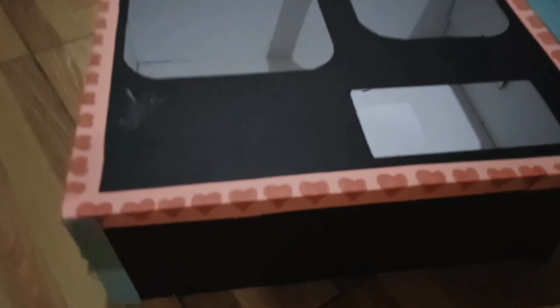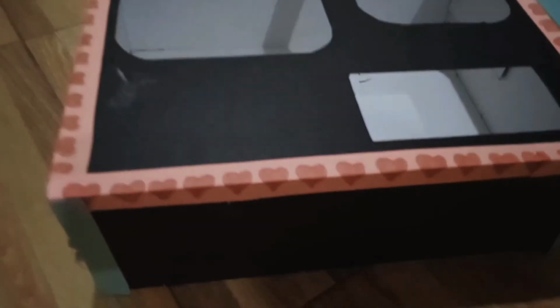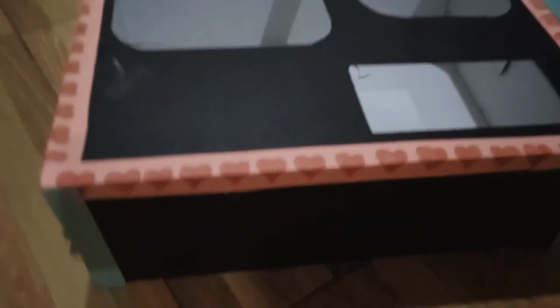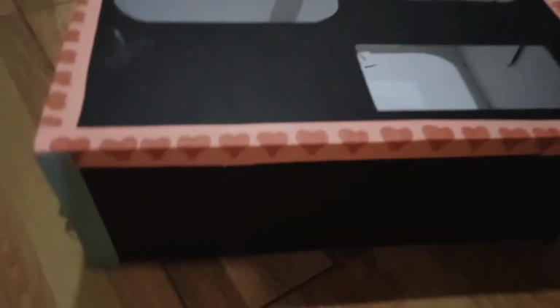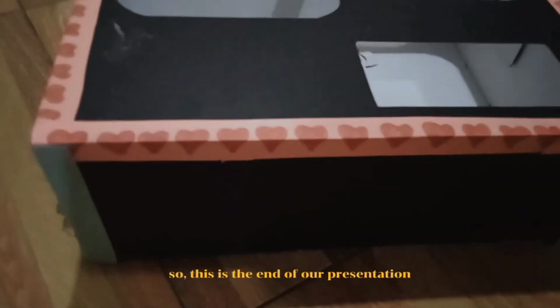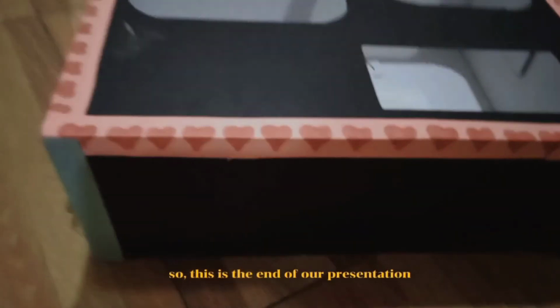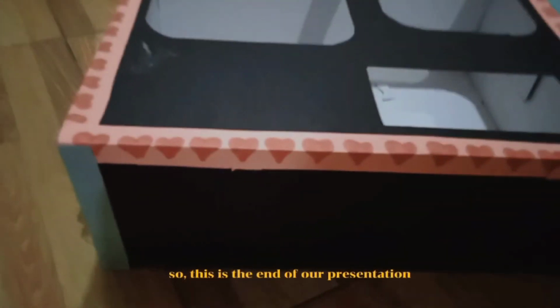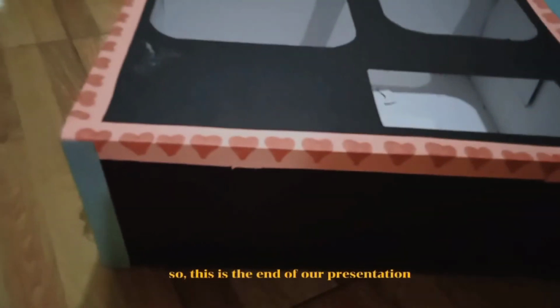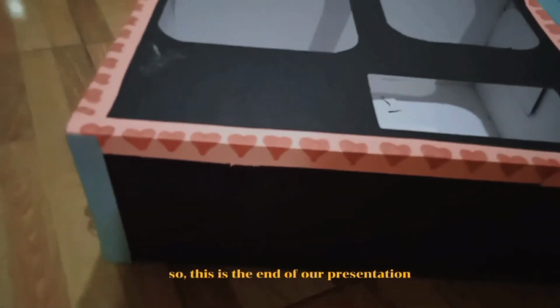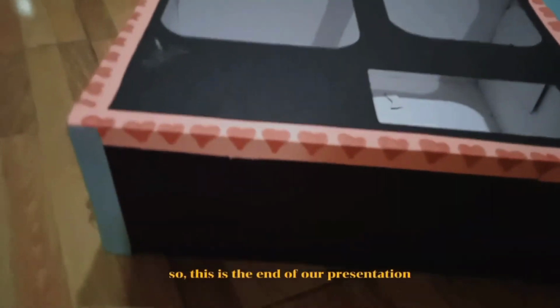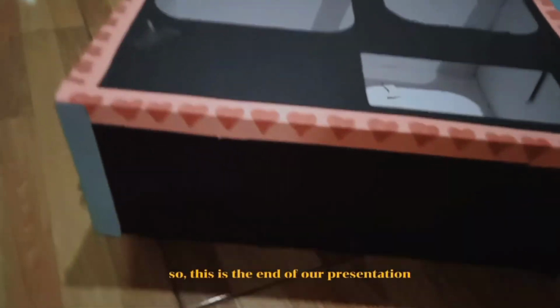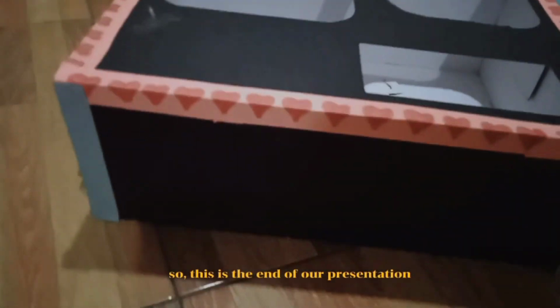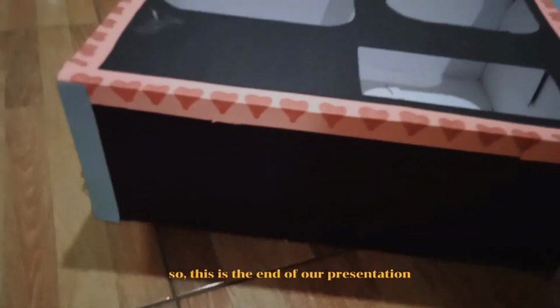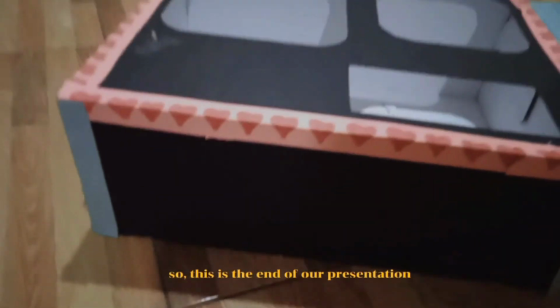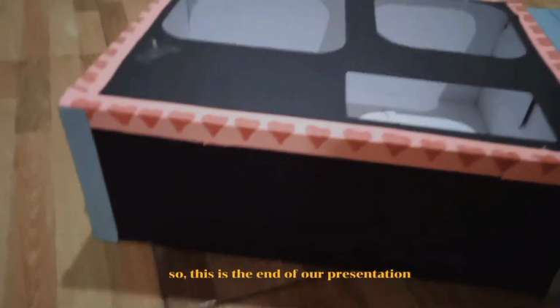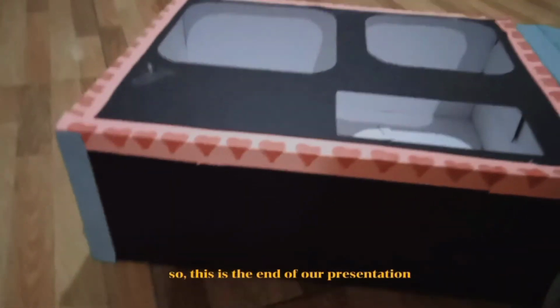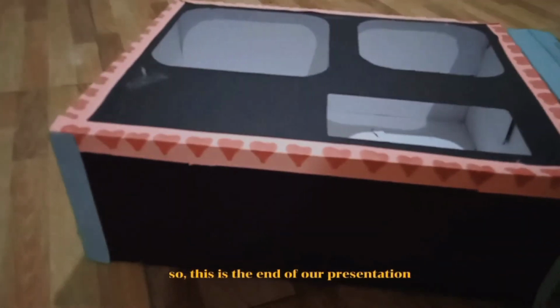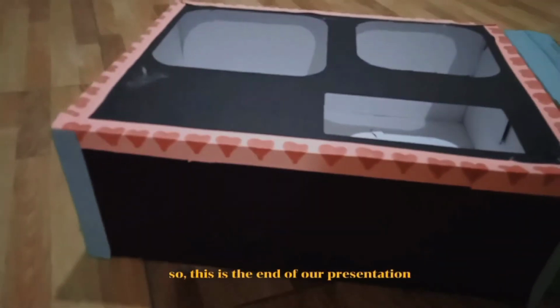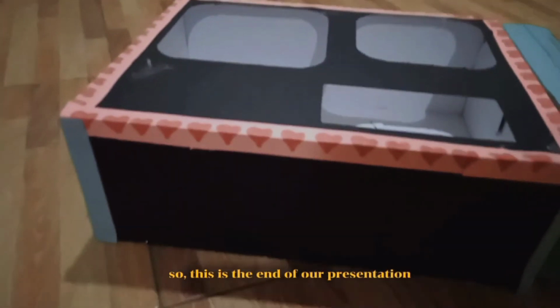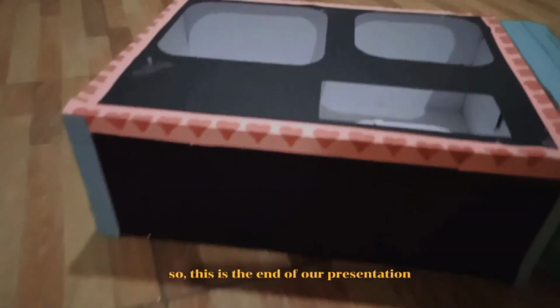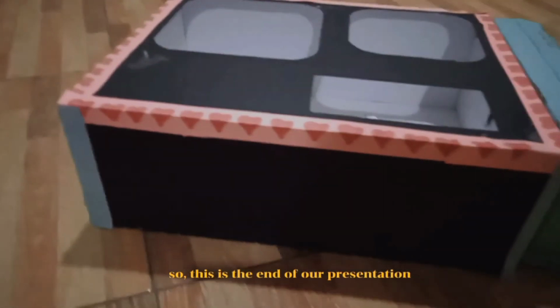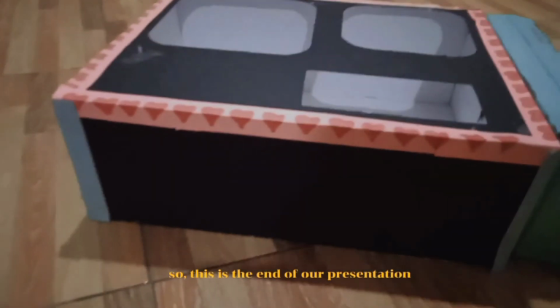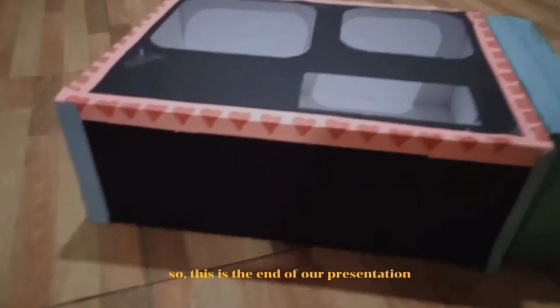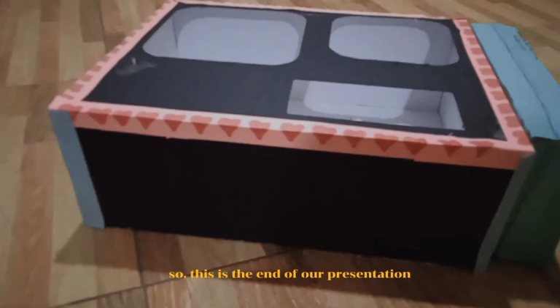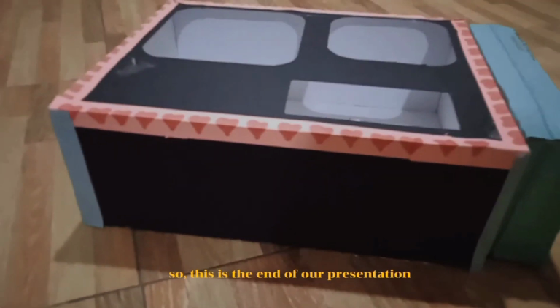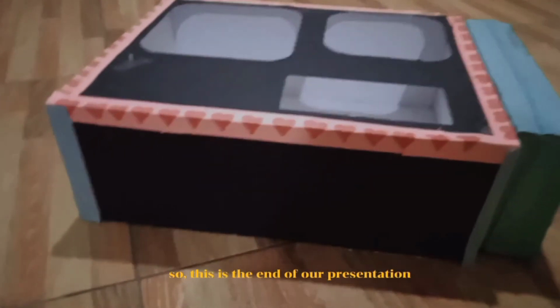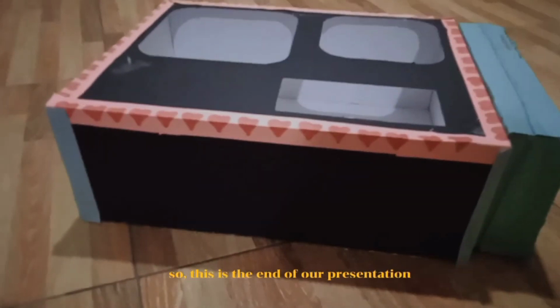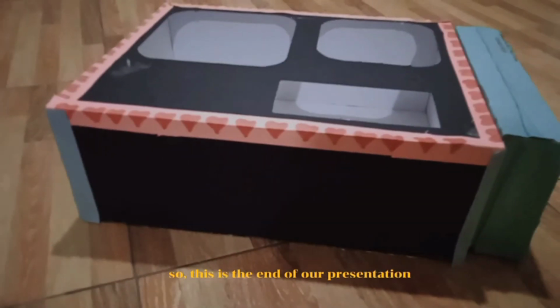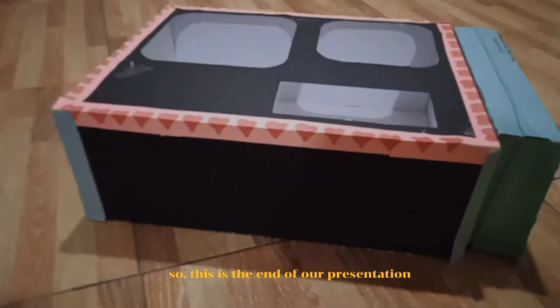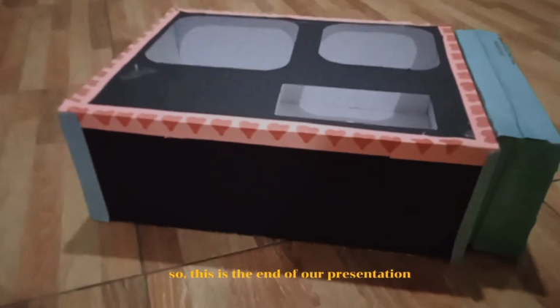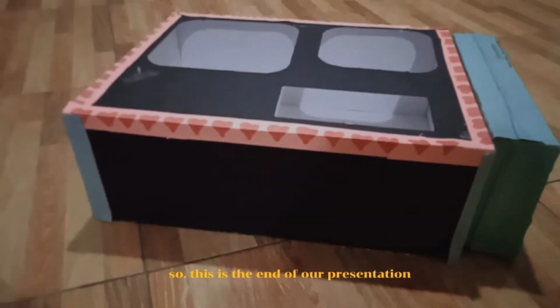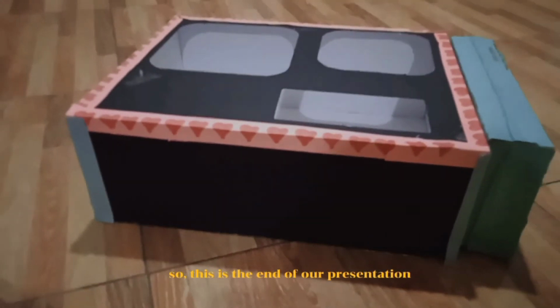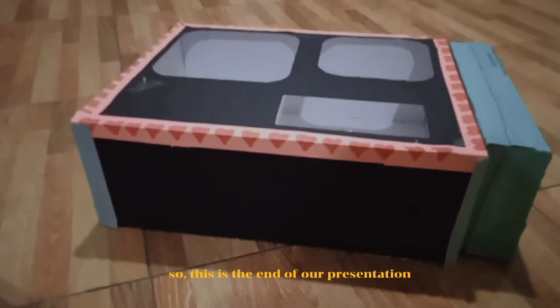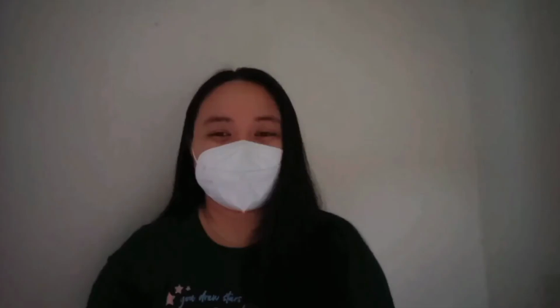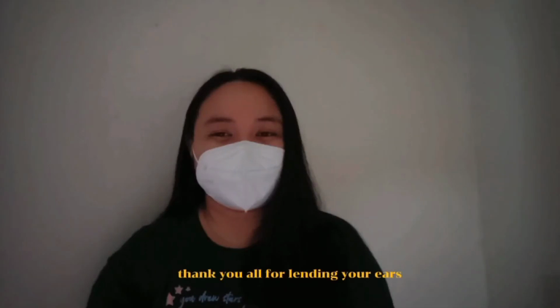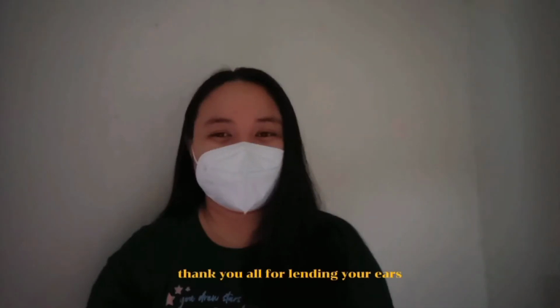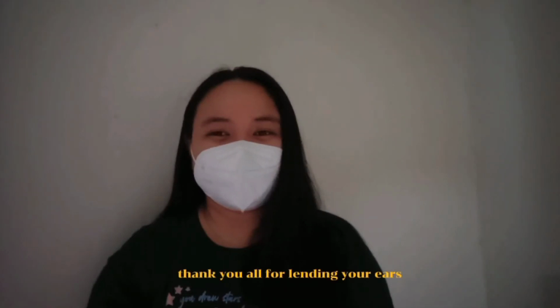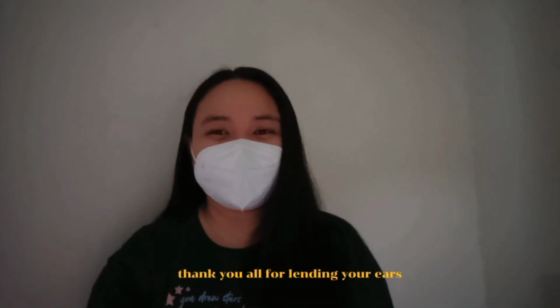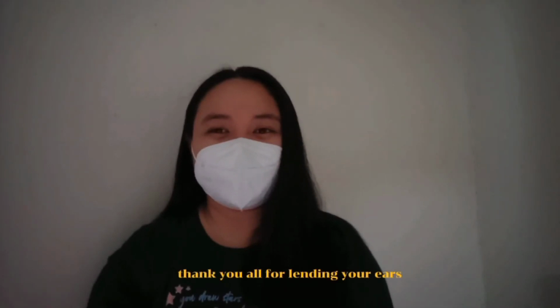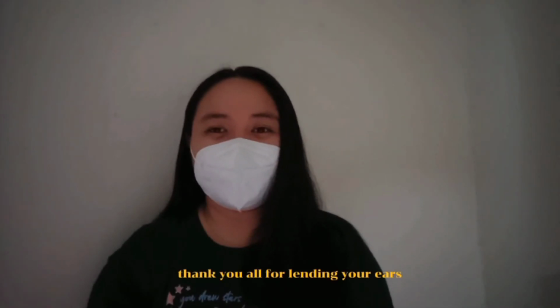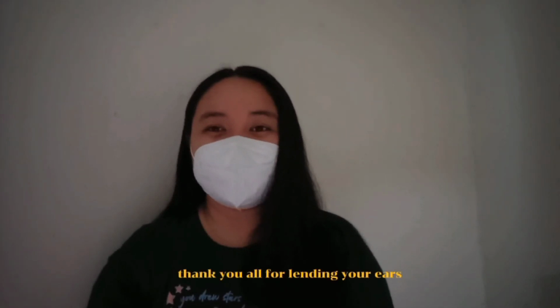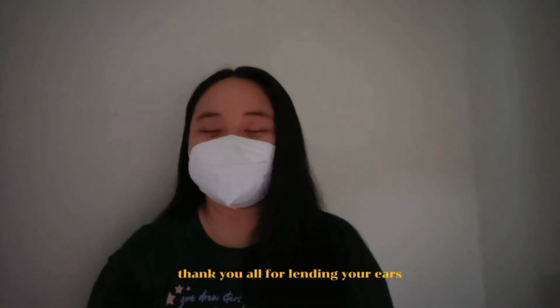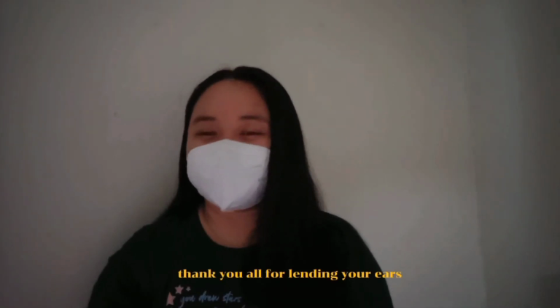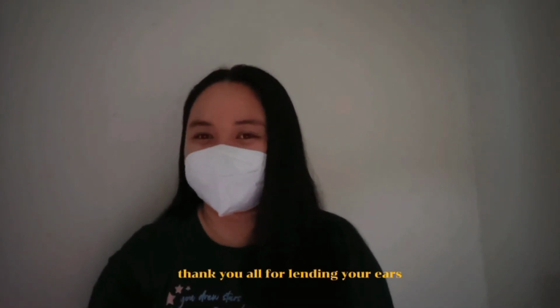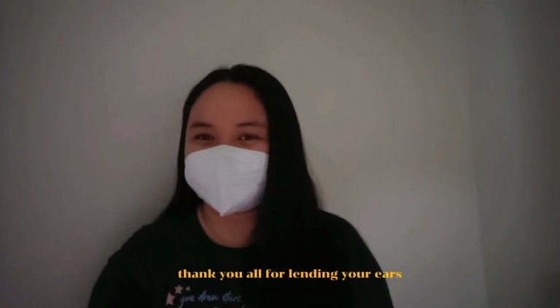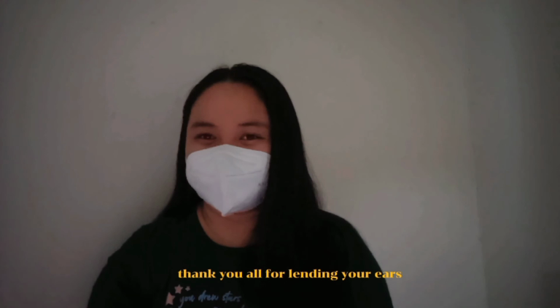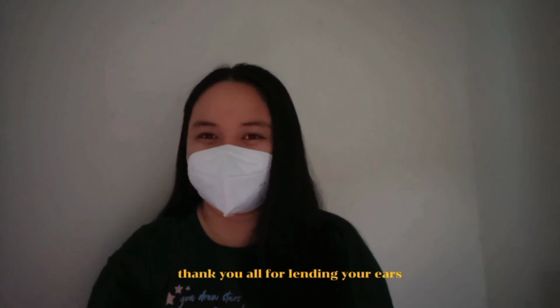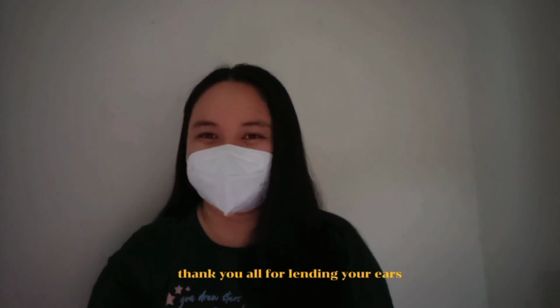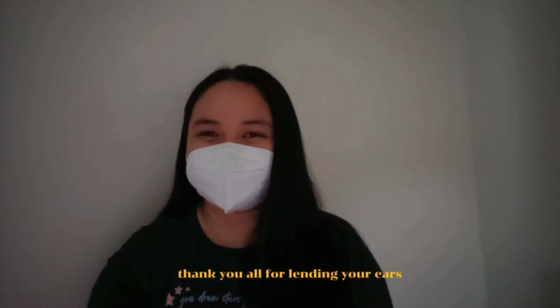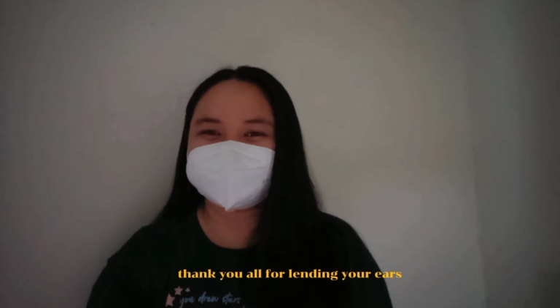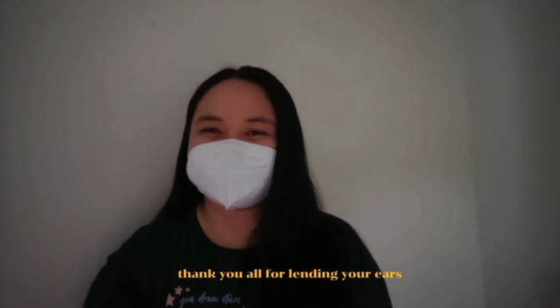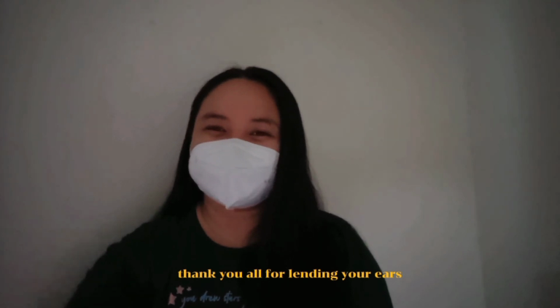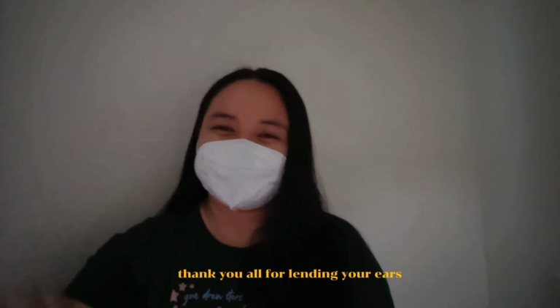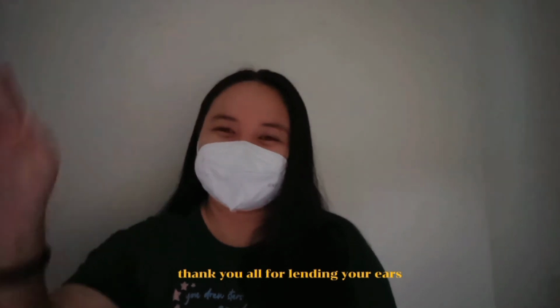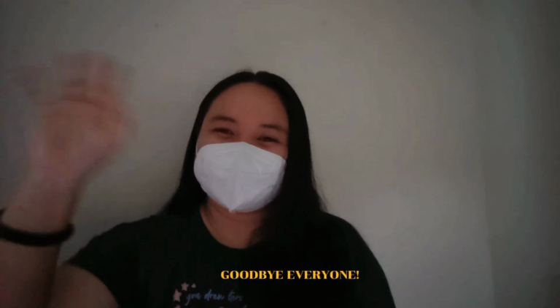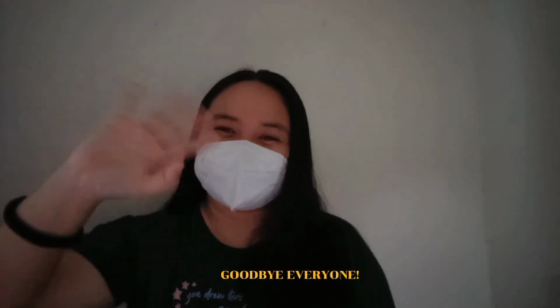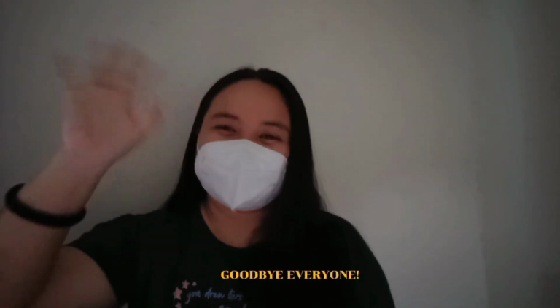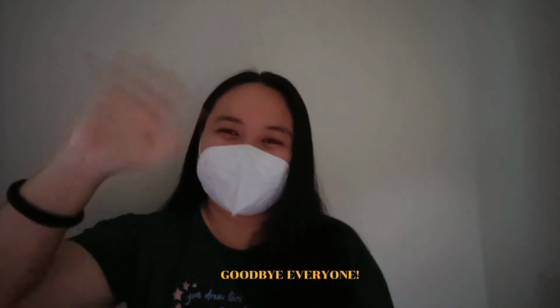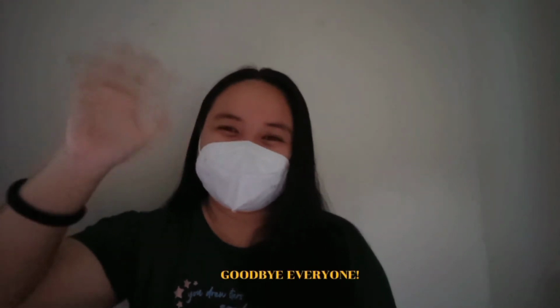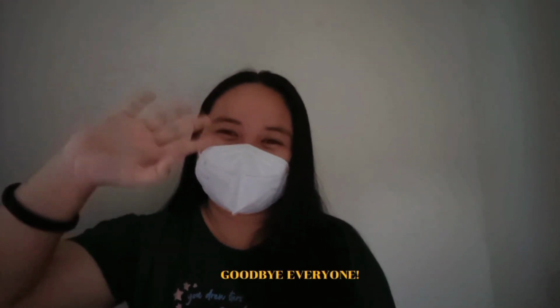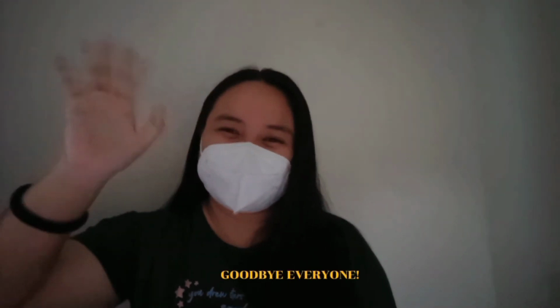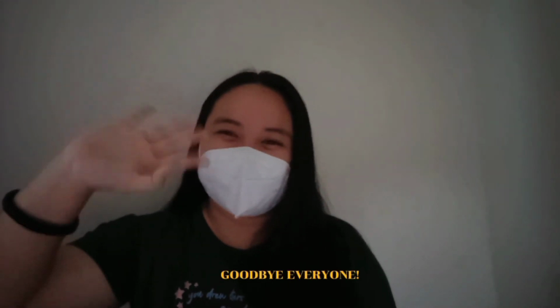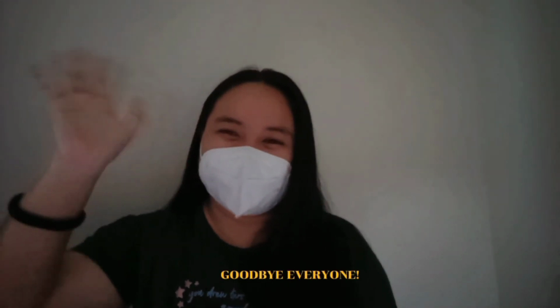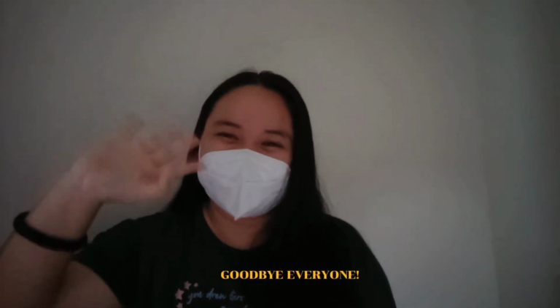So this is the end of our presentation. Thank you all for lending your ears. Goodbye everyone!